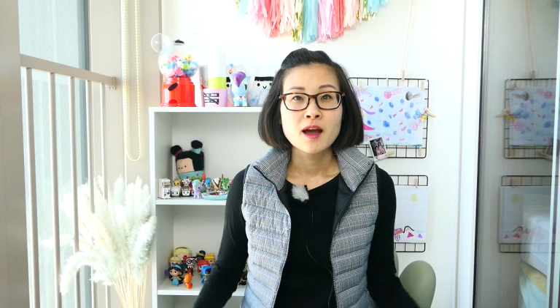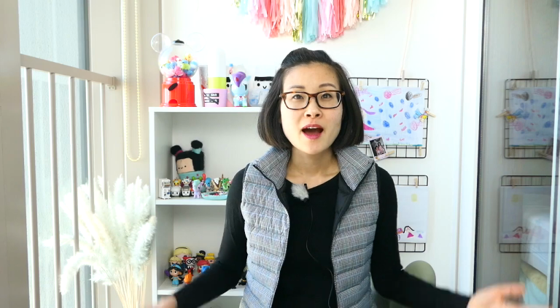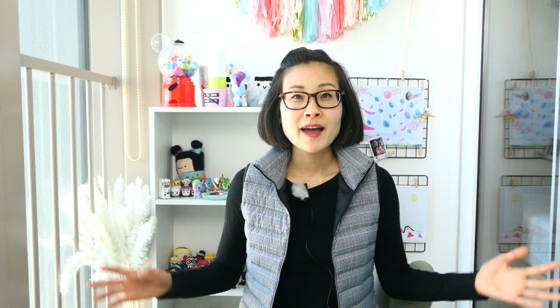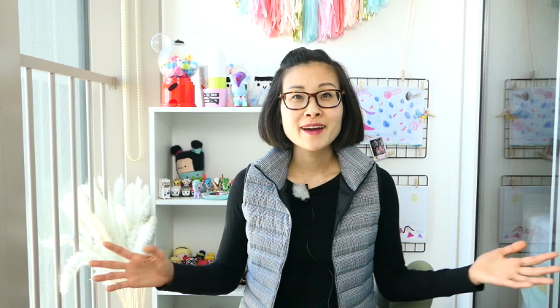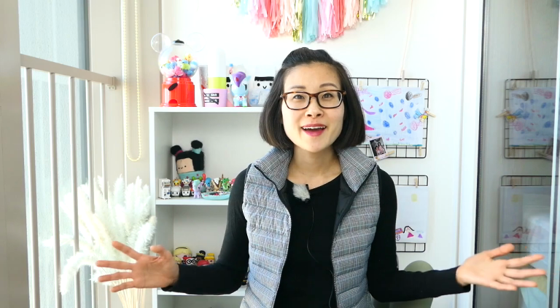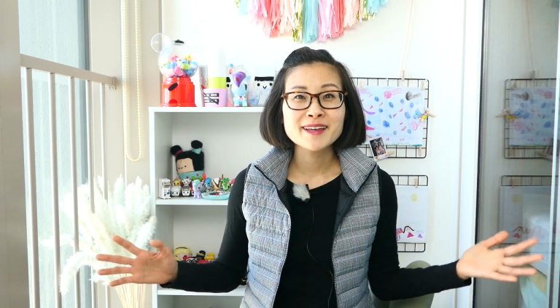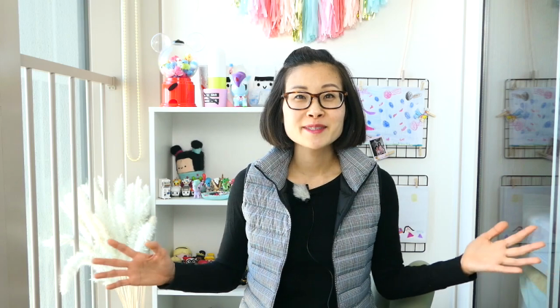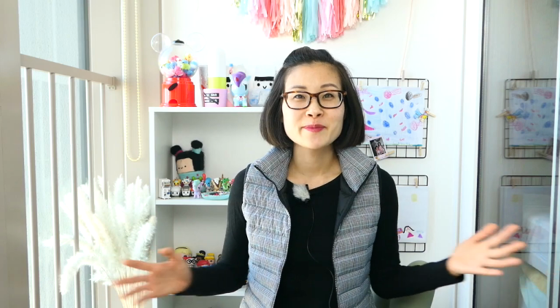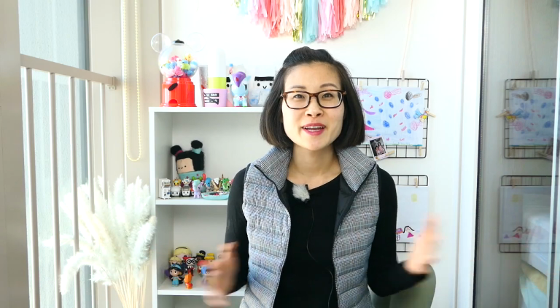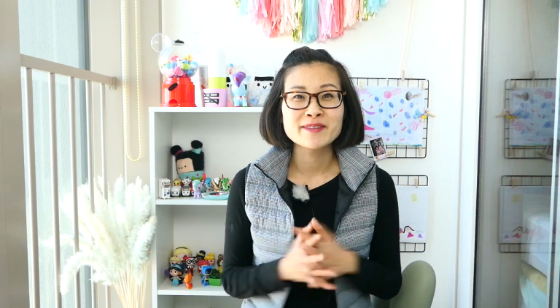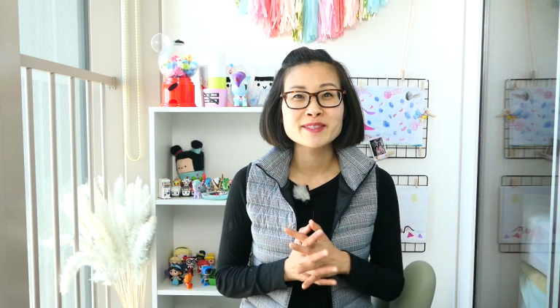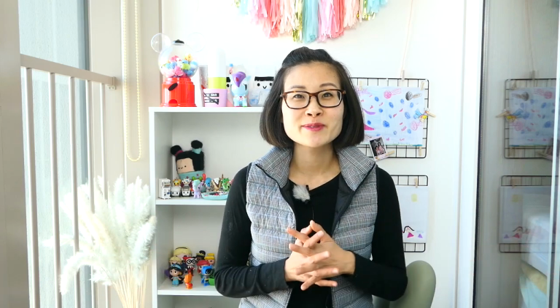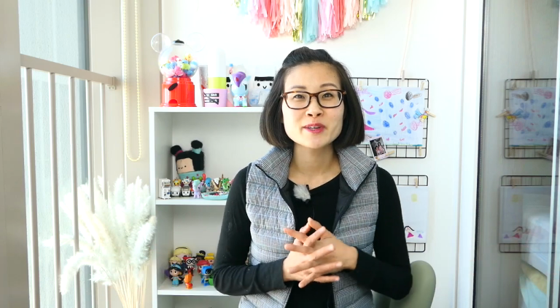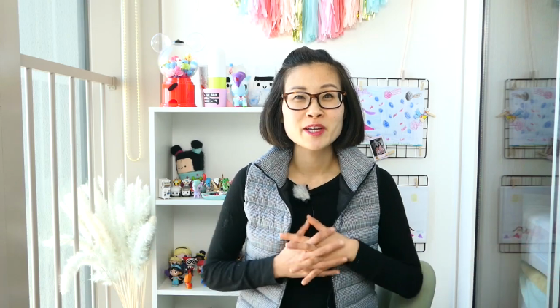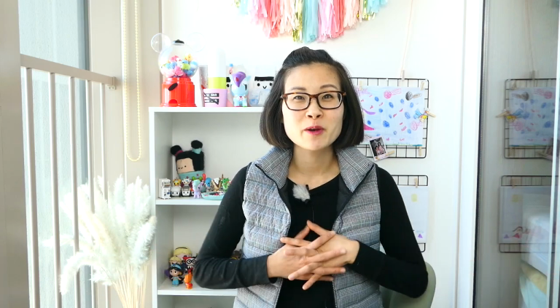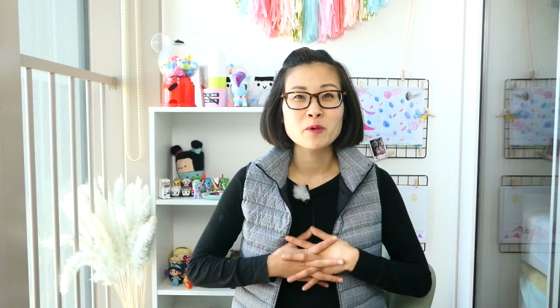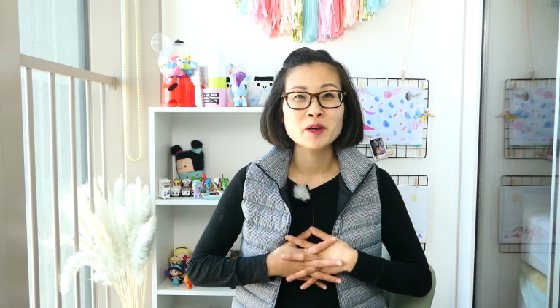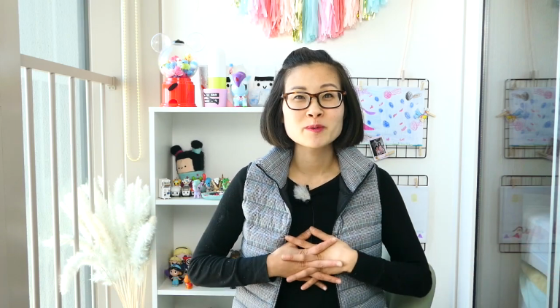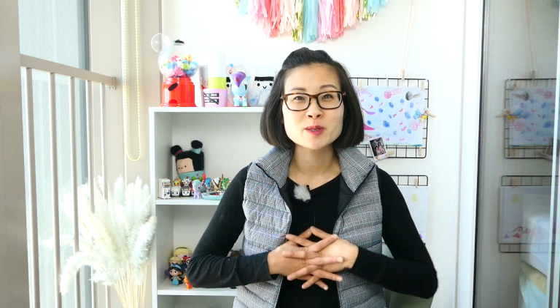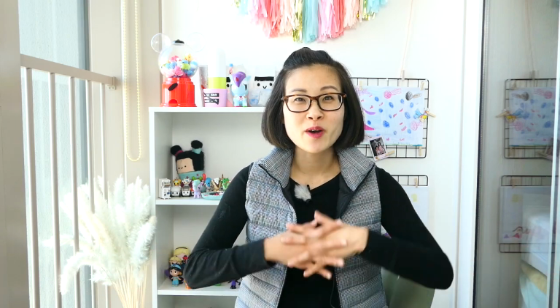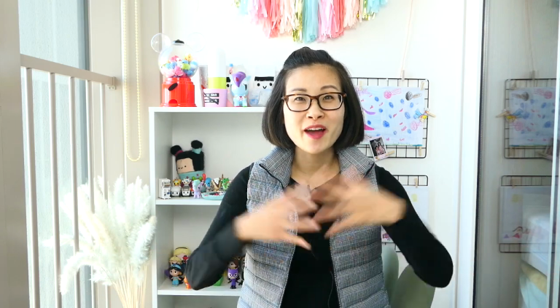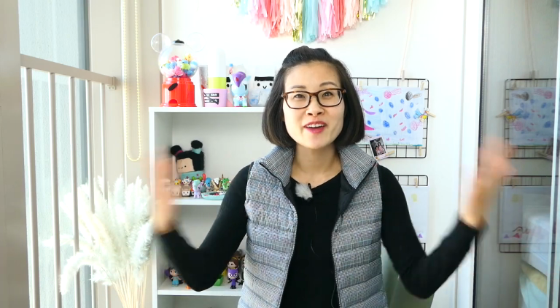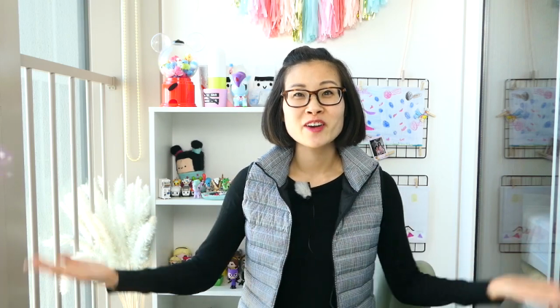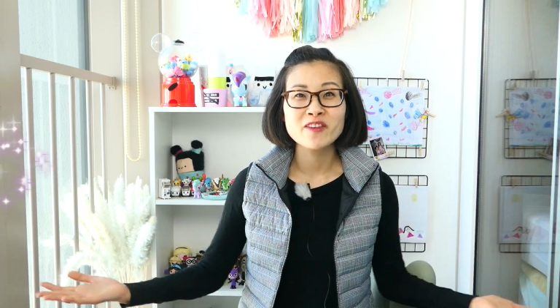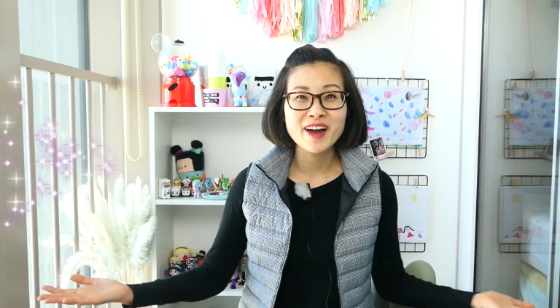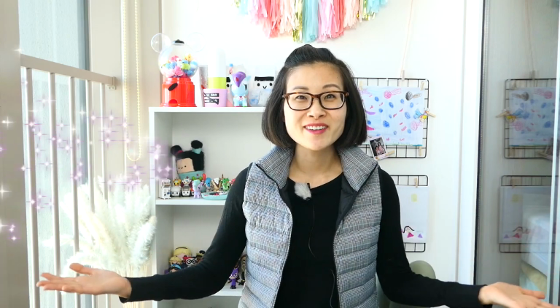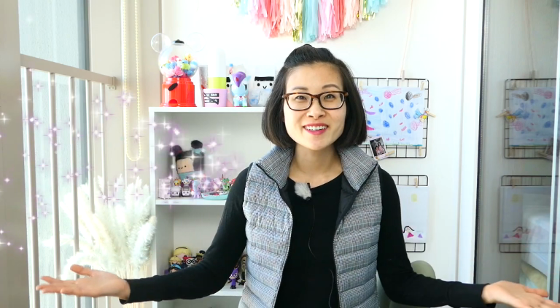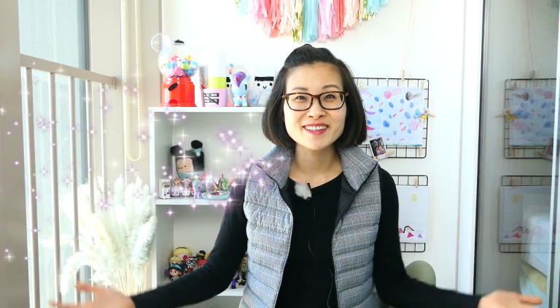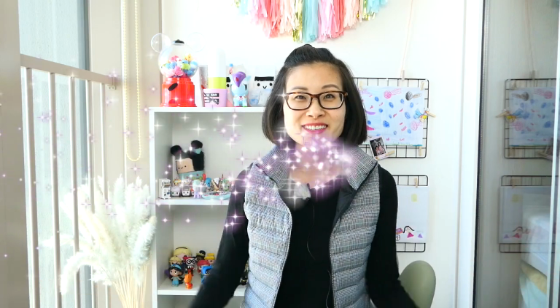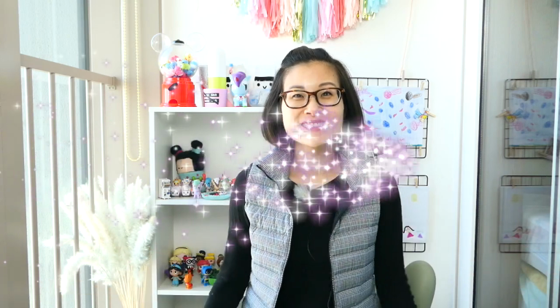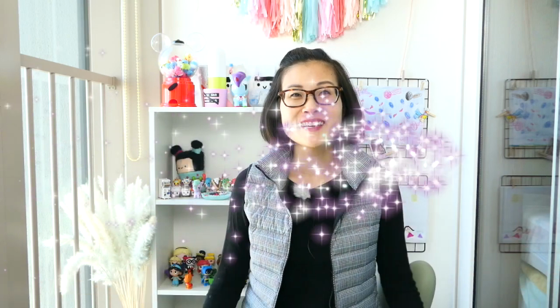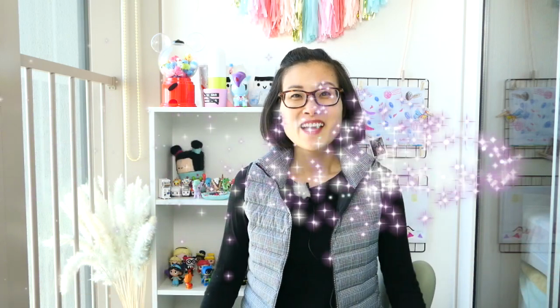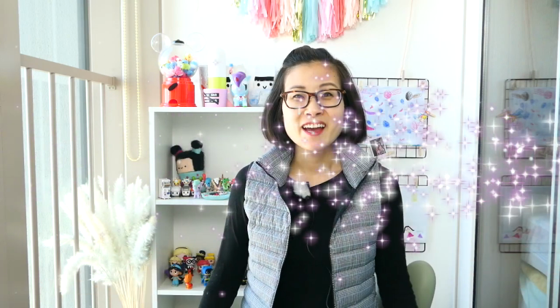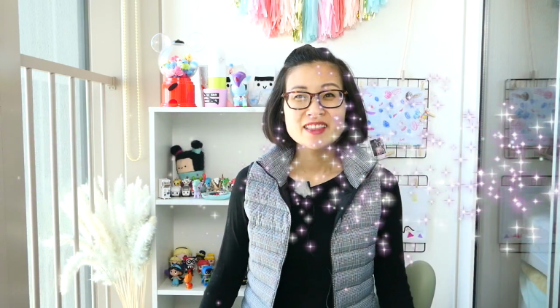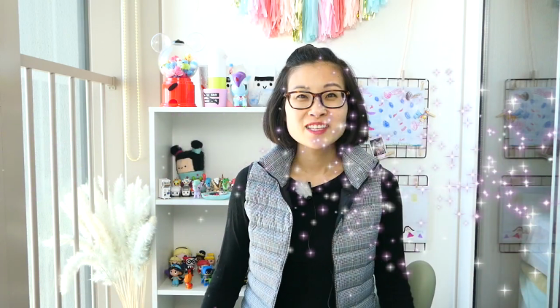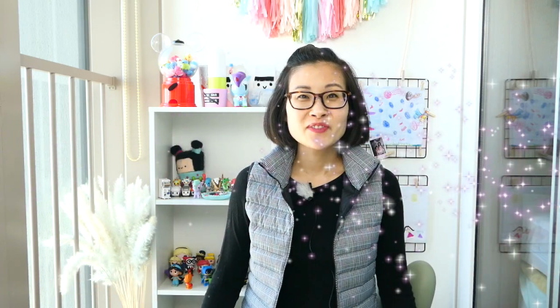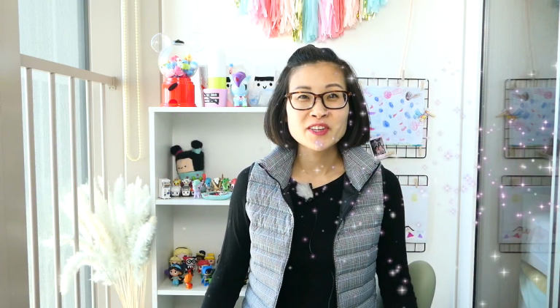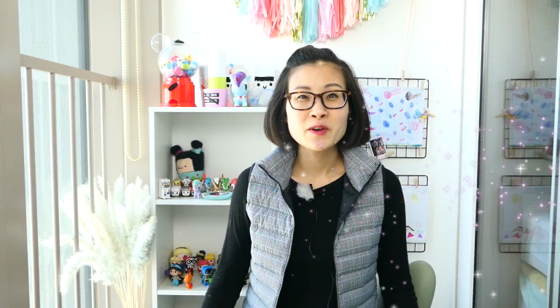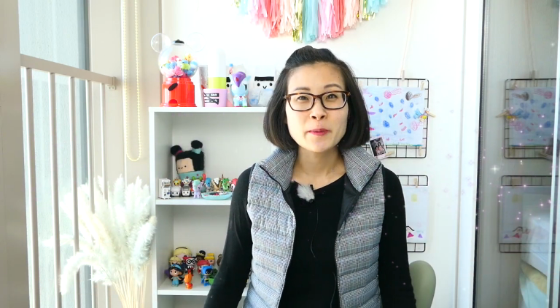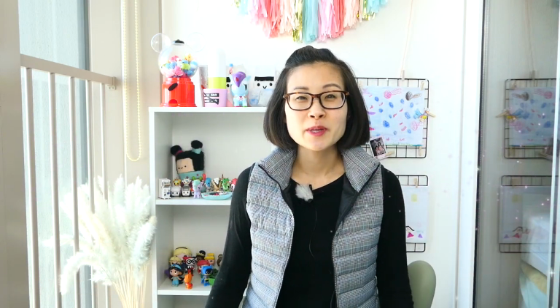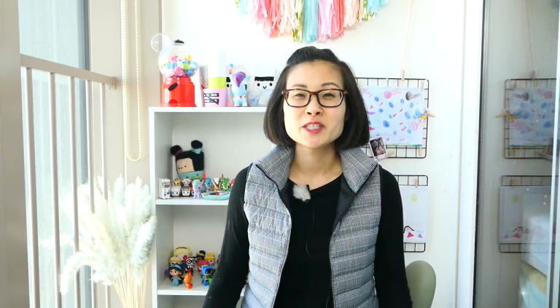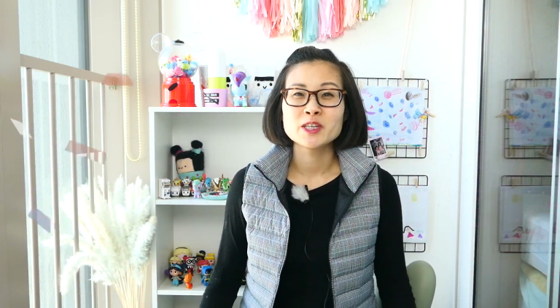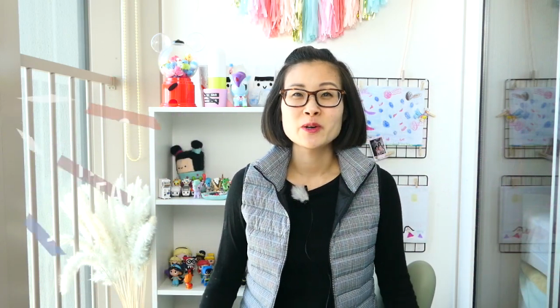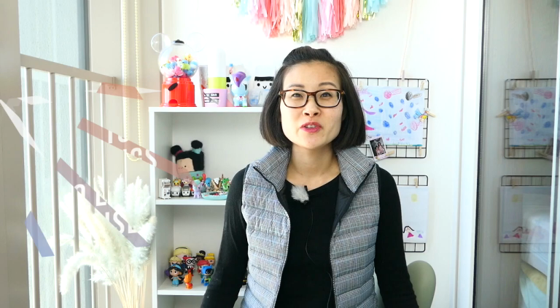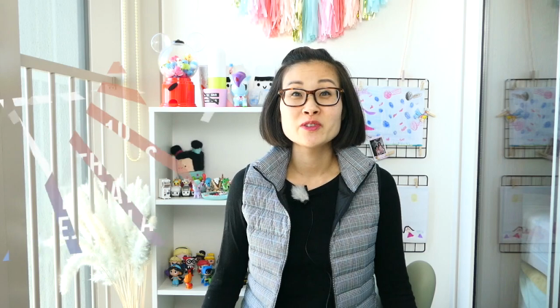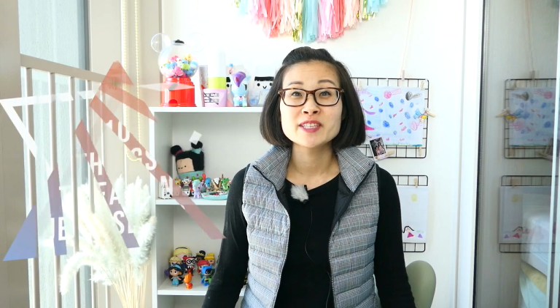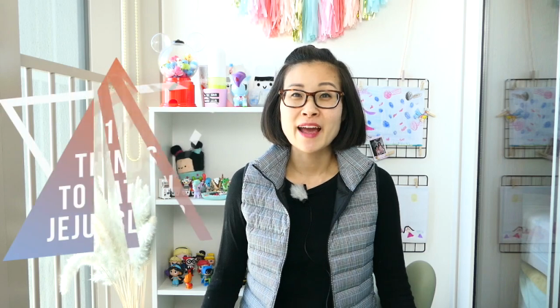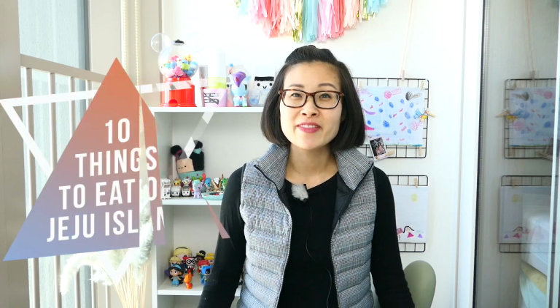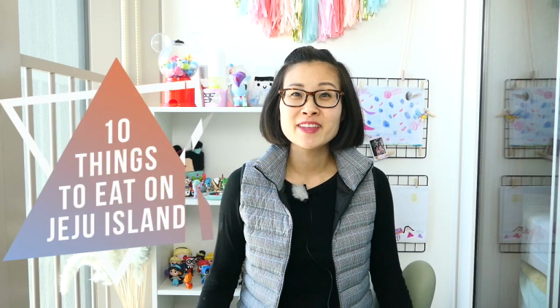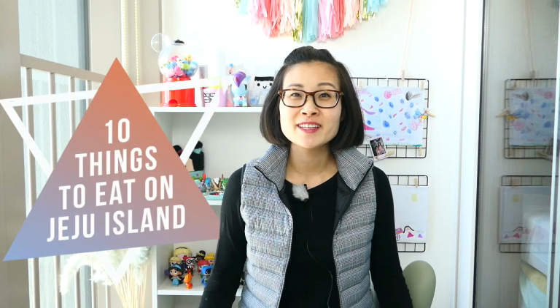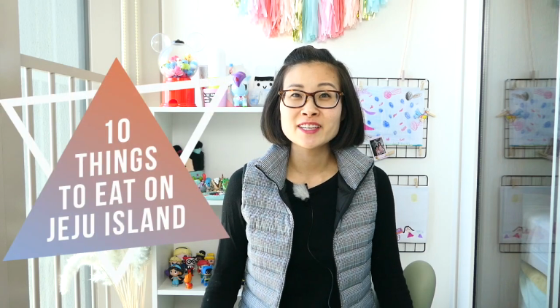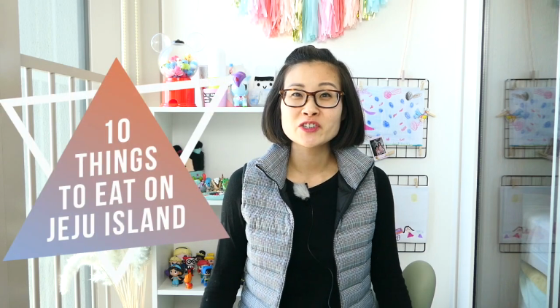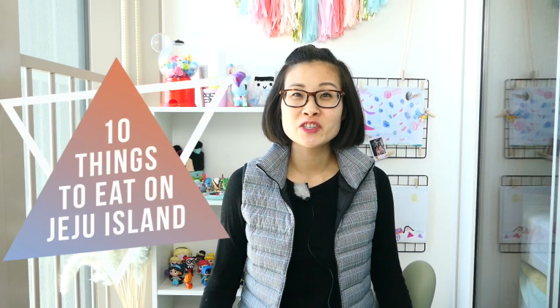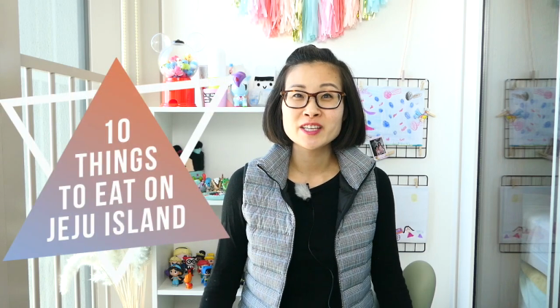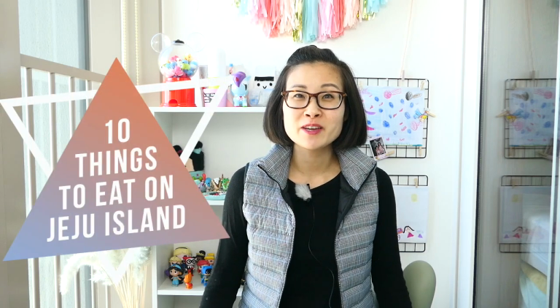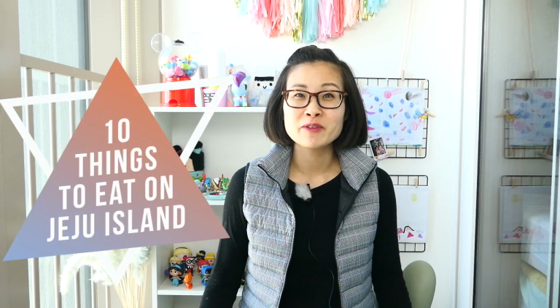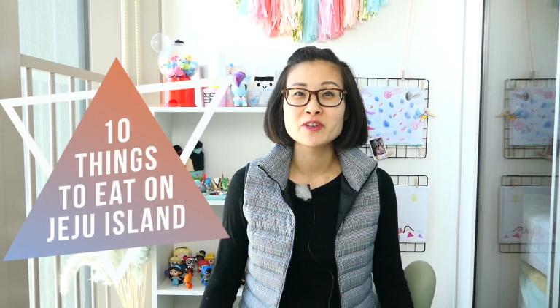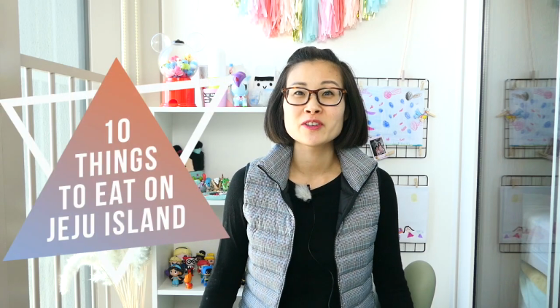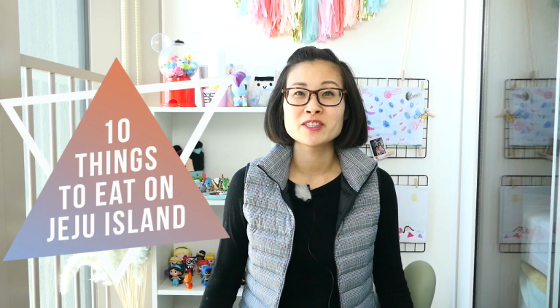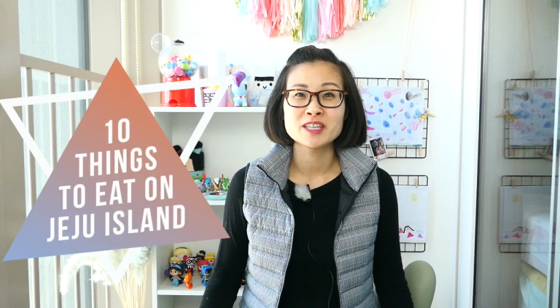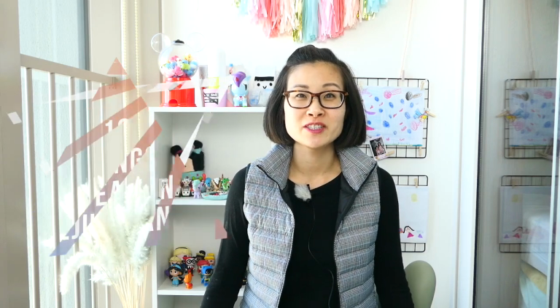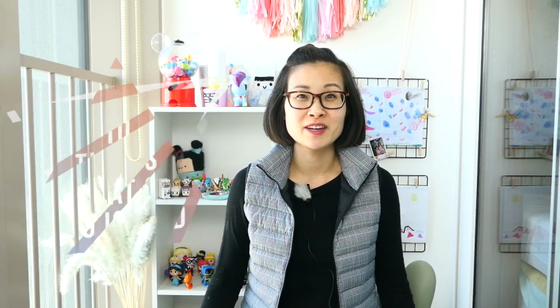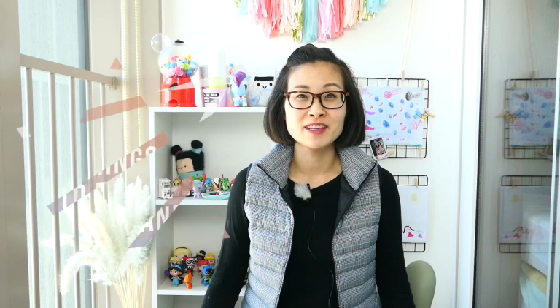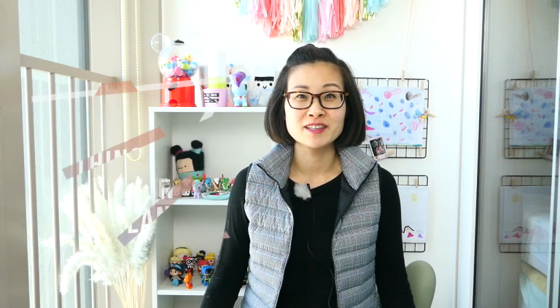Hi guys, my name is Marie and welcome to my kawaii world! In this video I'm going to share with you 10 things that you should eat when you go to Jeju Island.